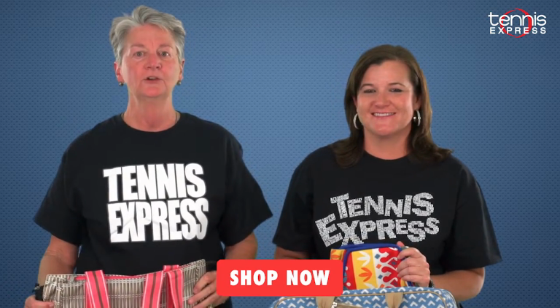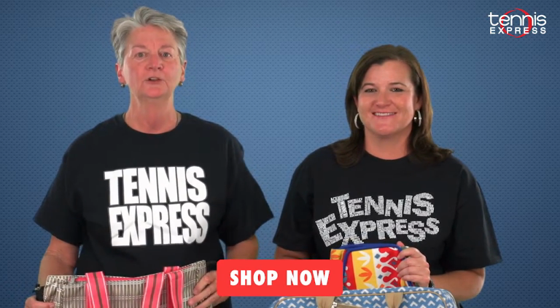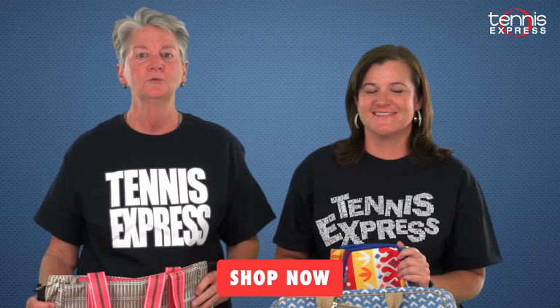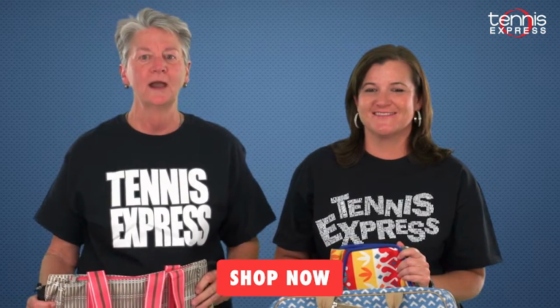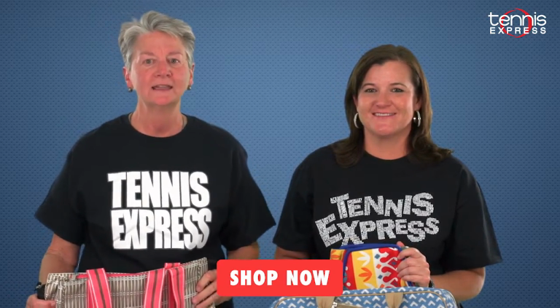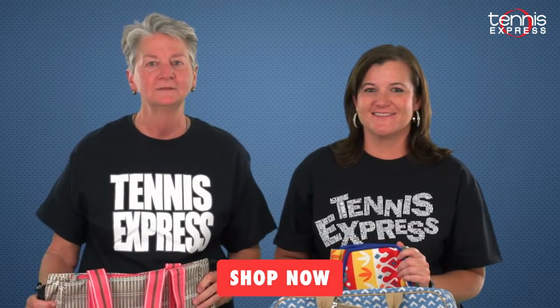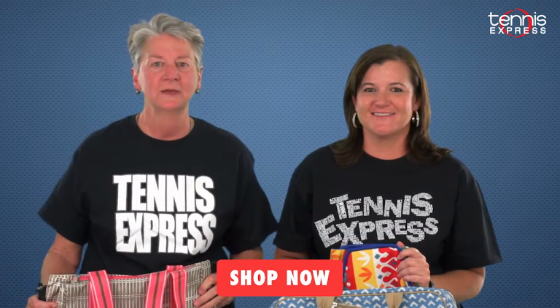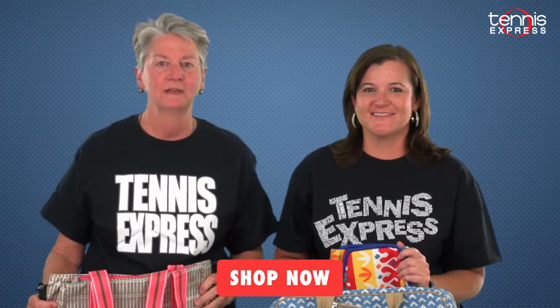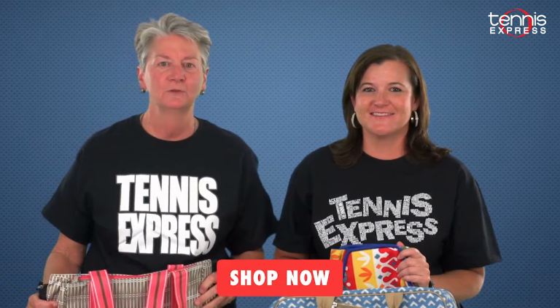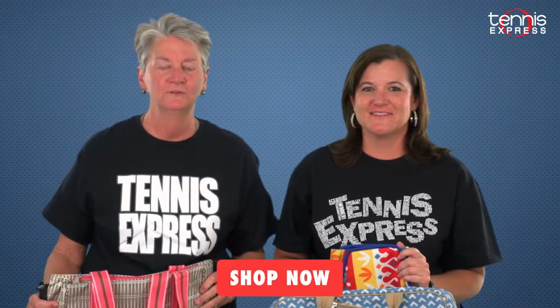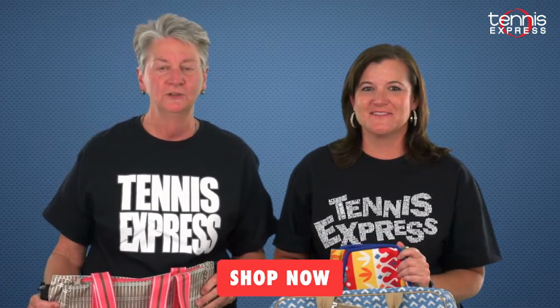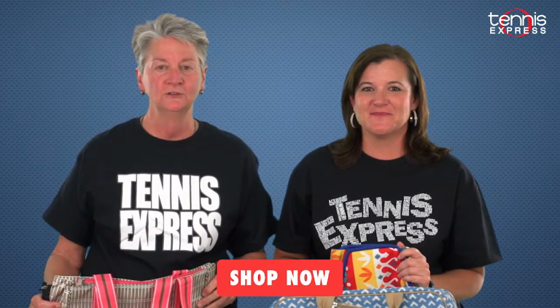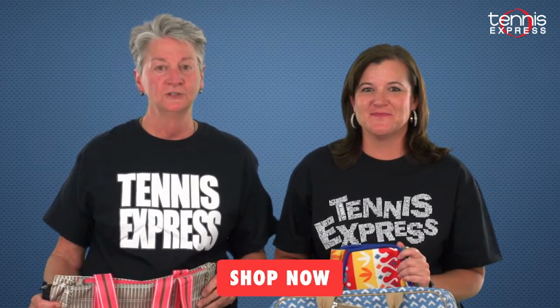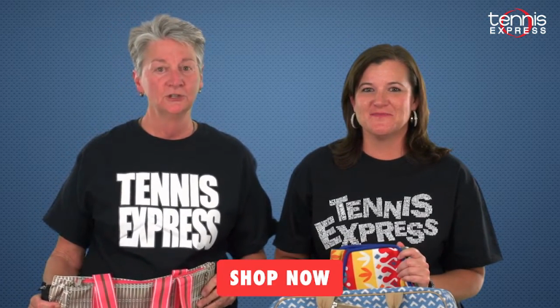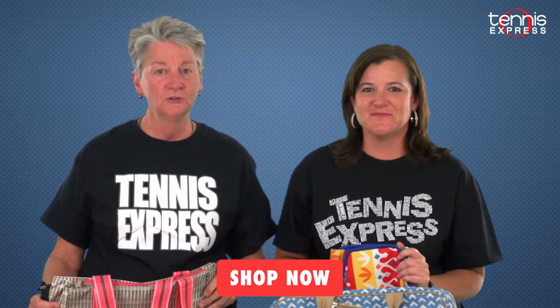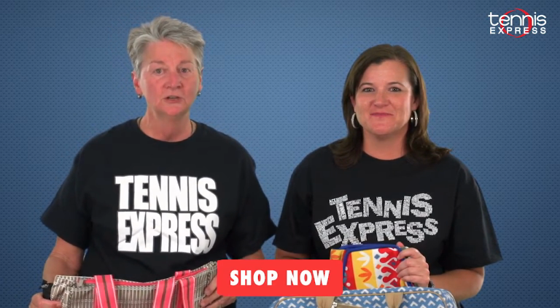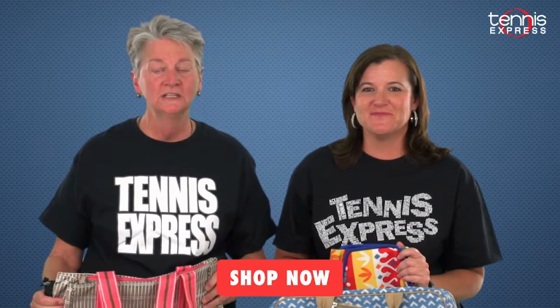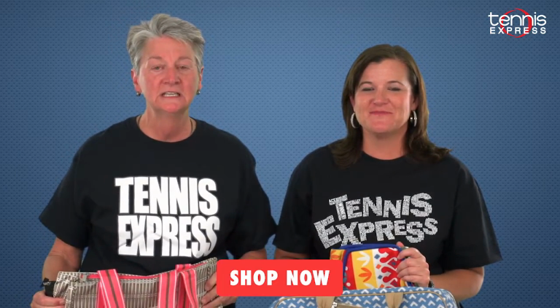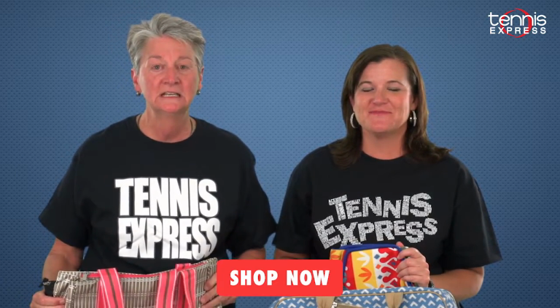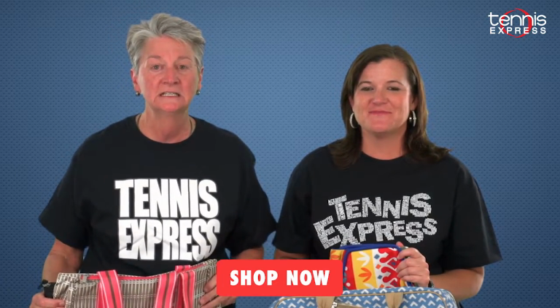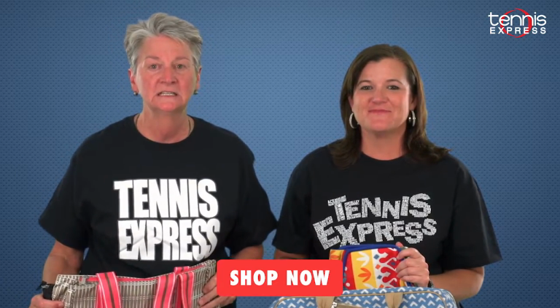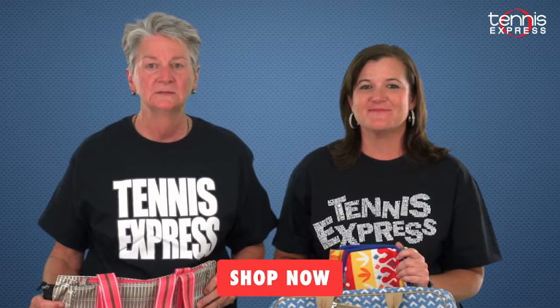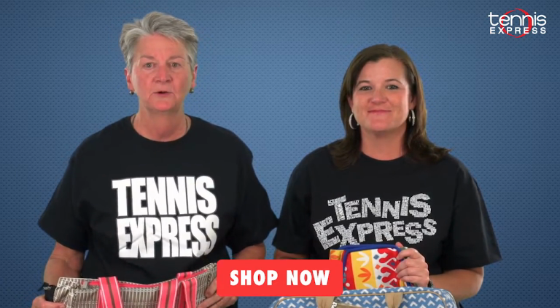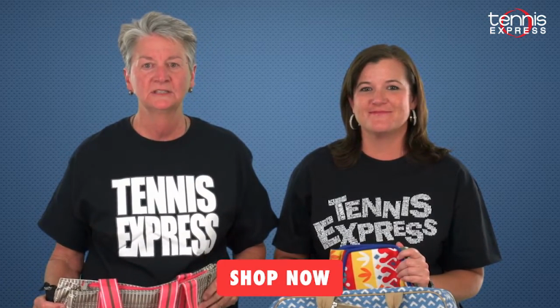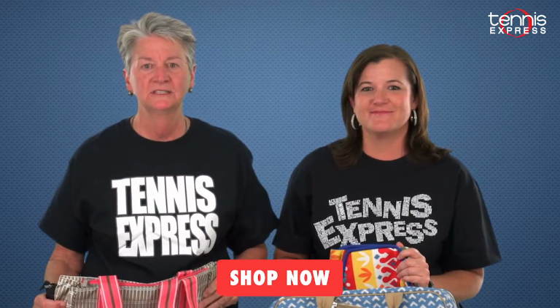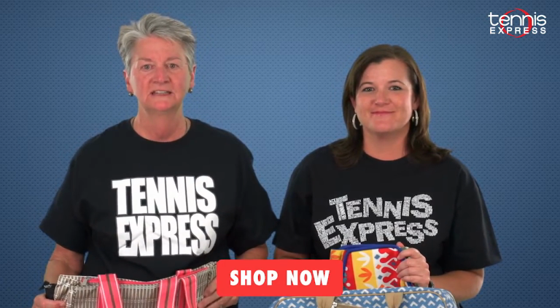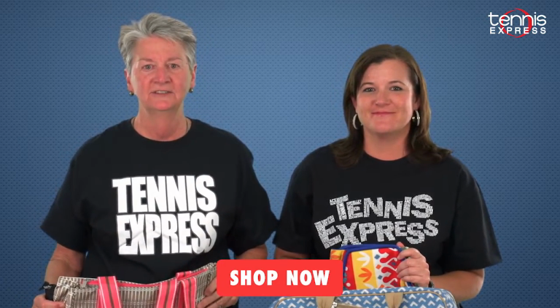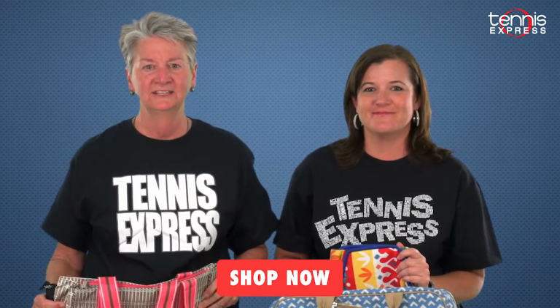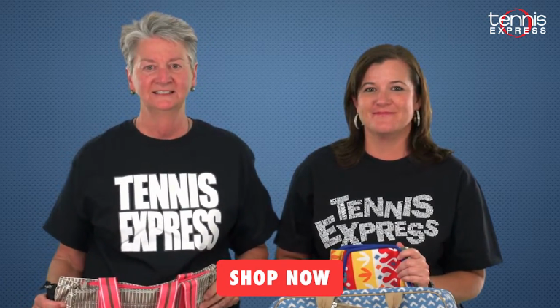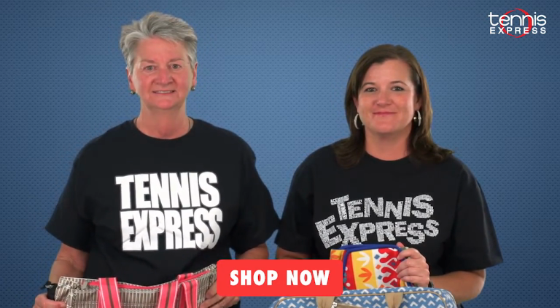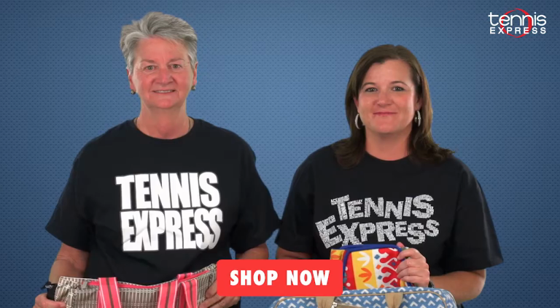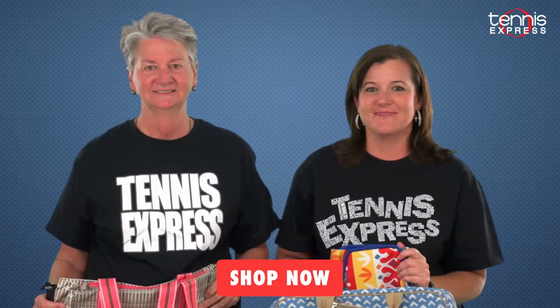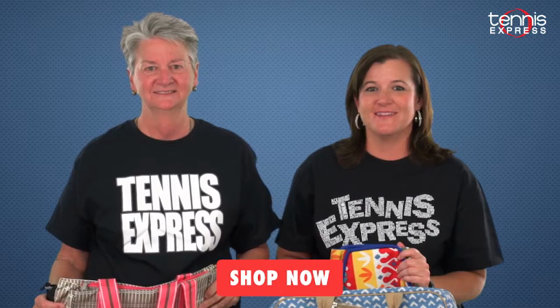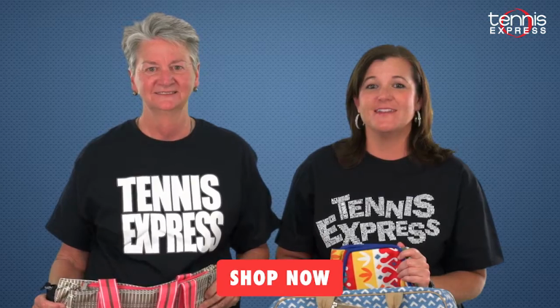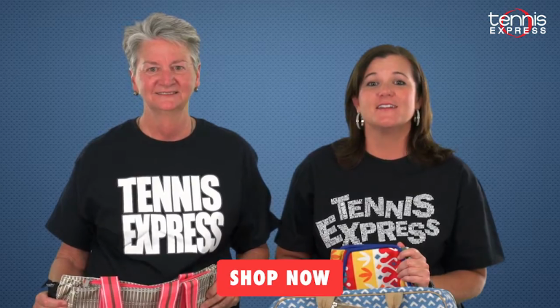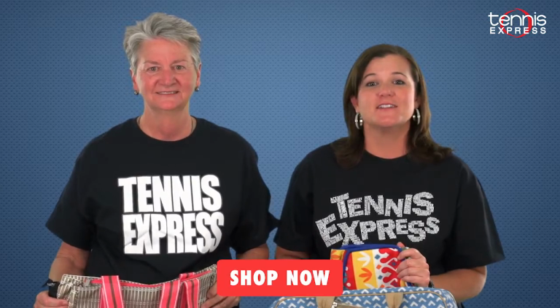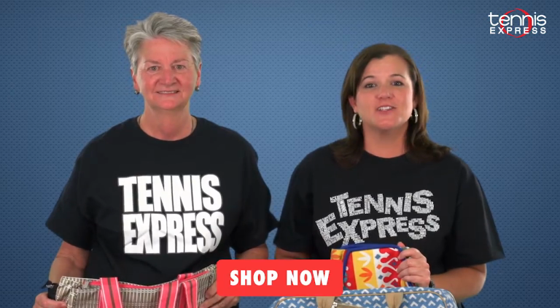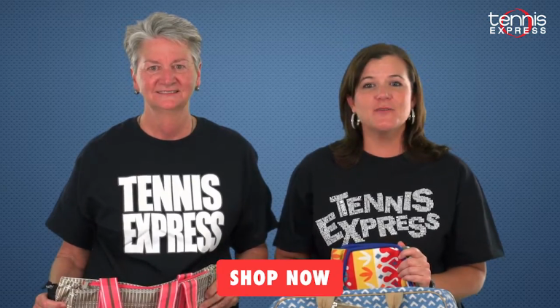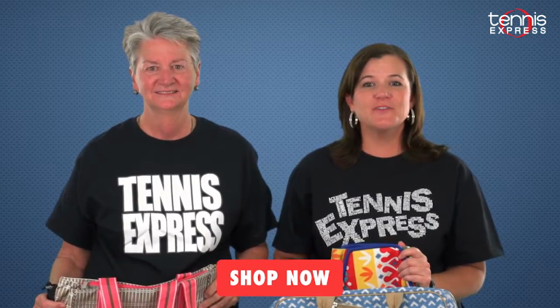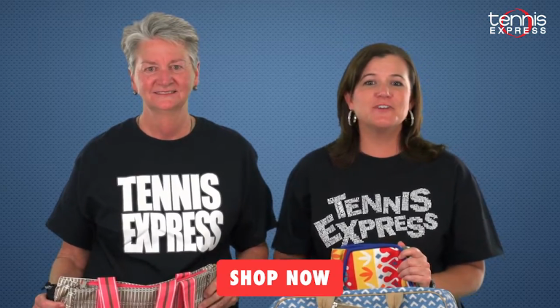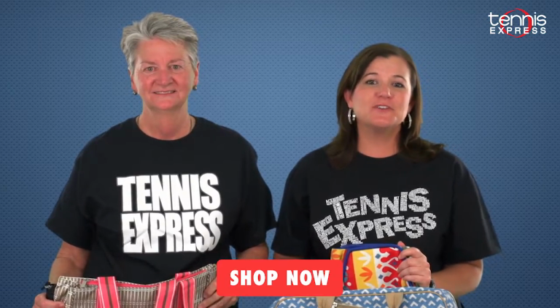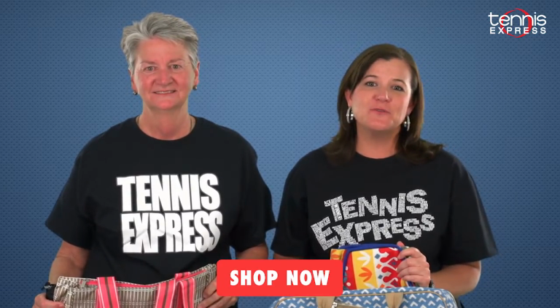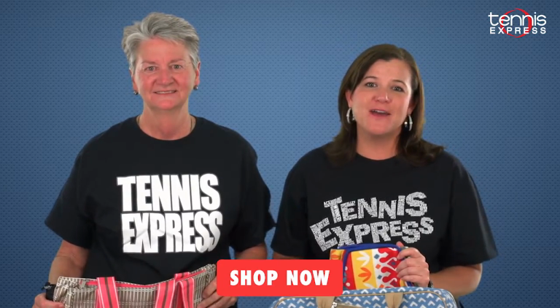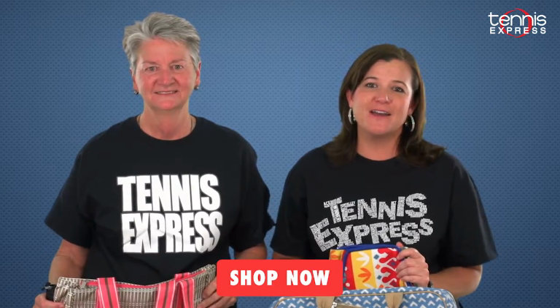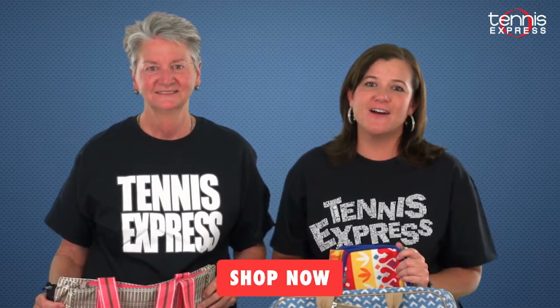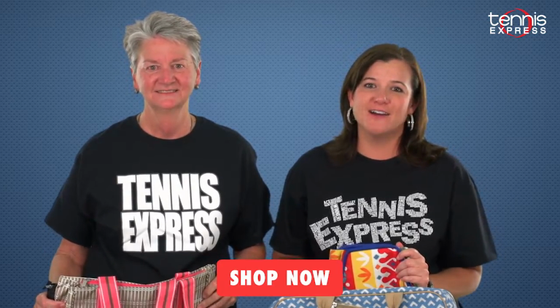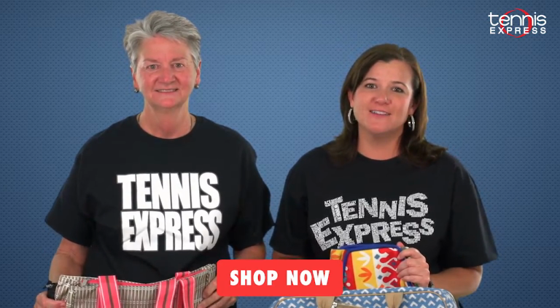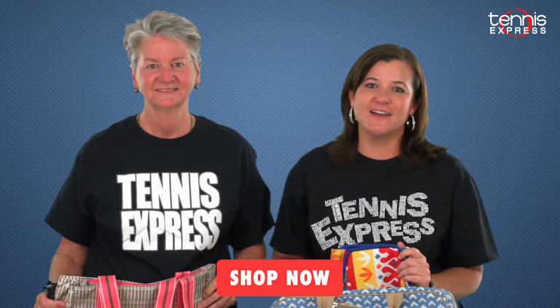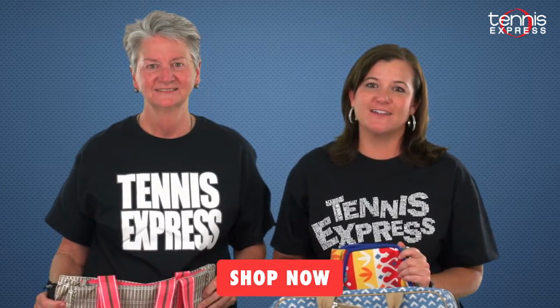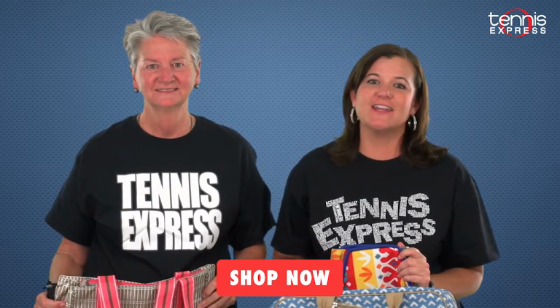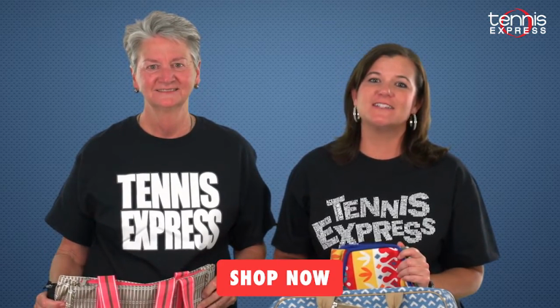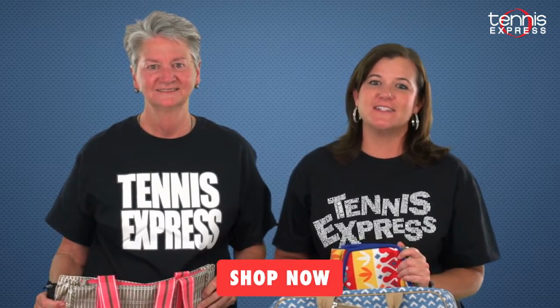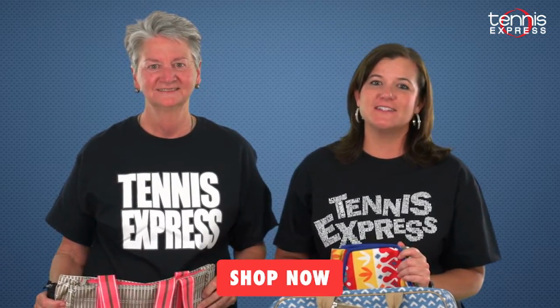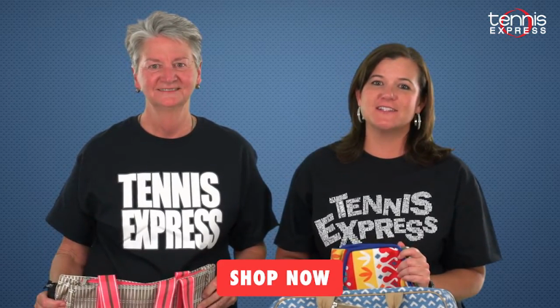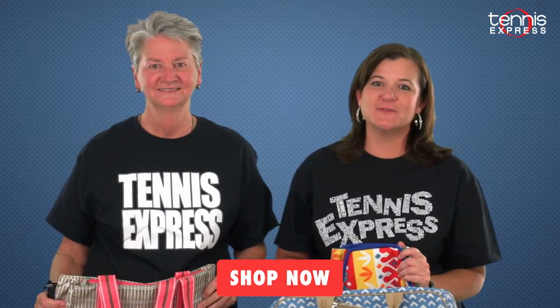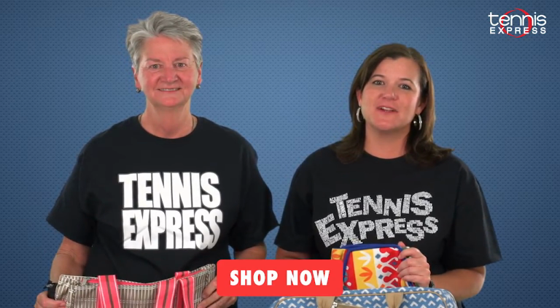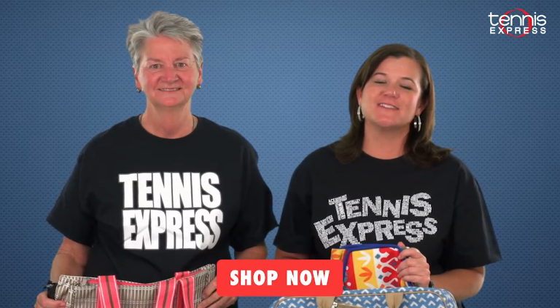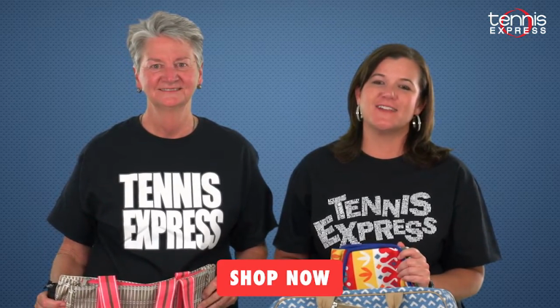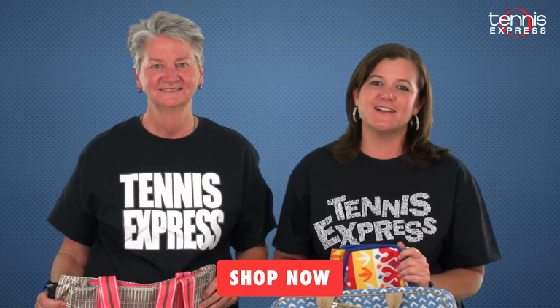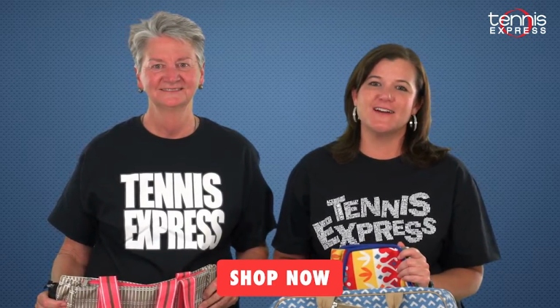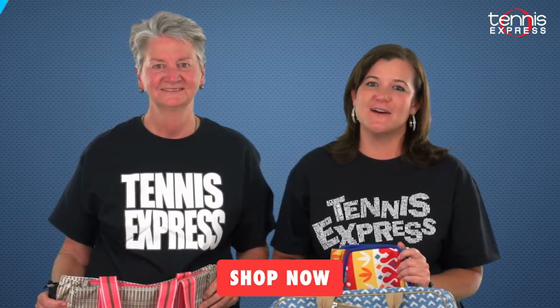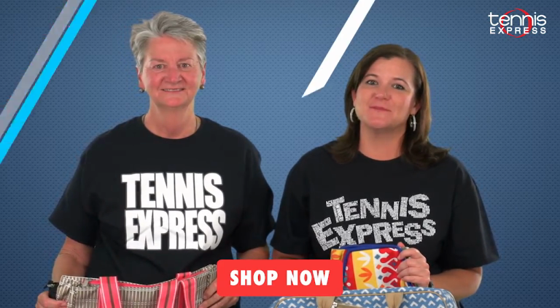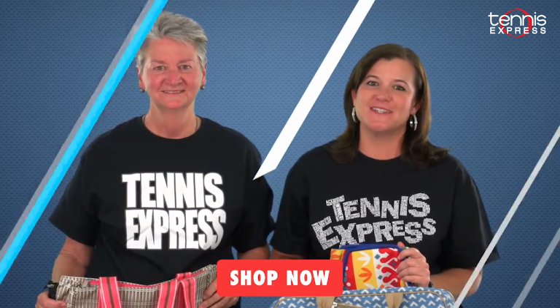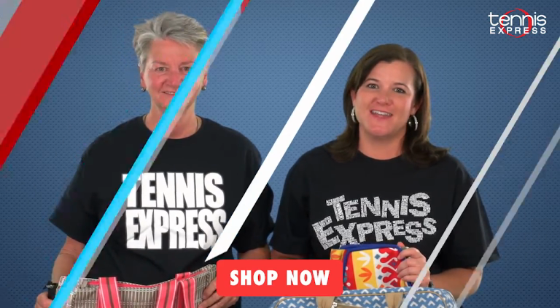Thanks for checking out these great fashion tennis bags, and look for a new racket bag review soon on Tennis Express TV. Shop for your new bag online at tennisexpress.com today.